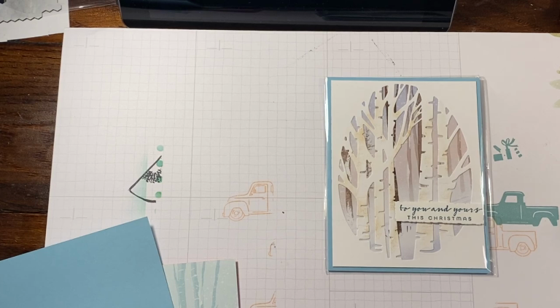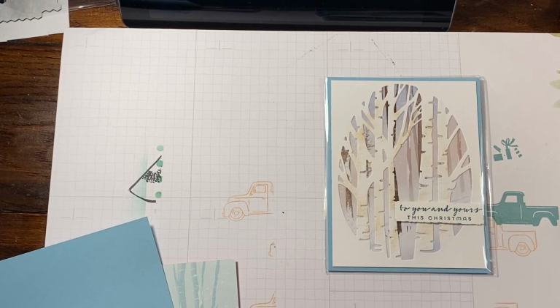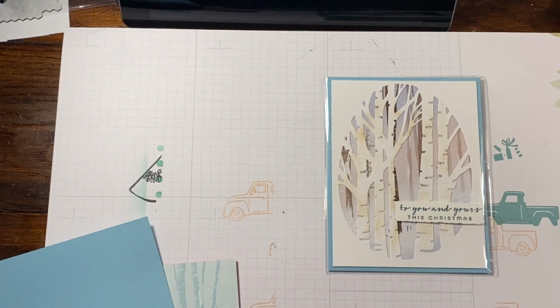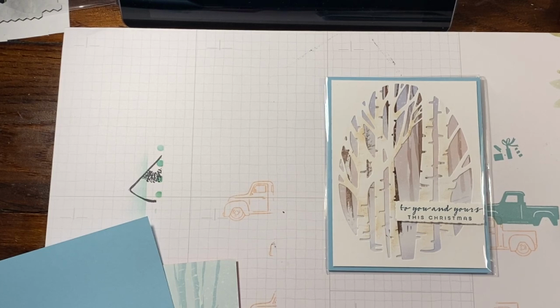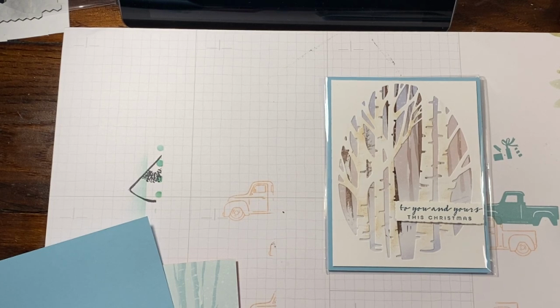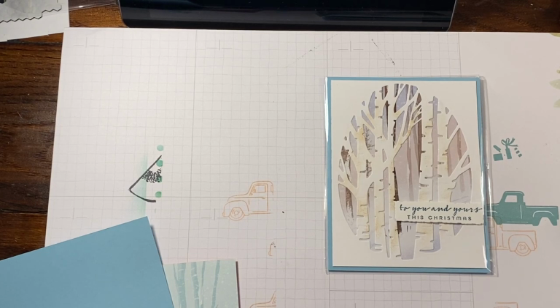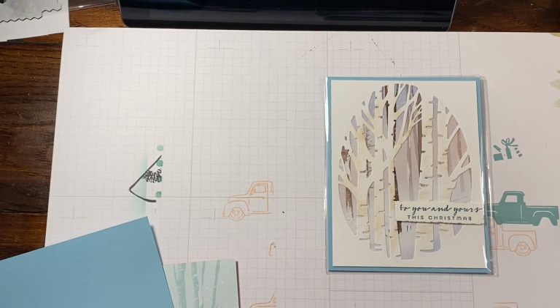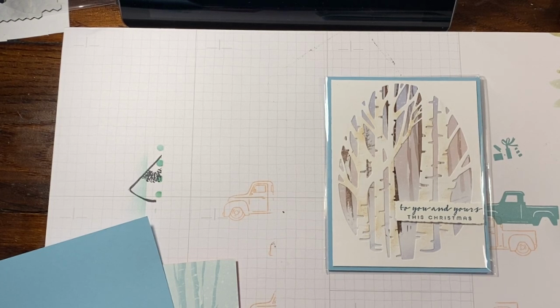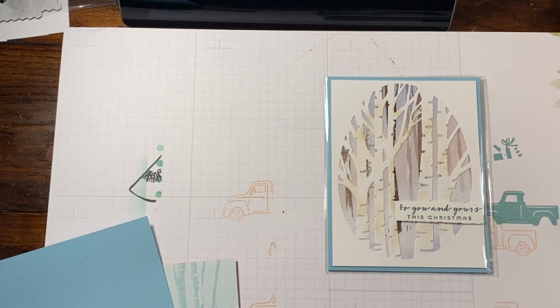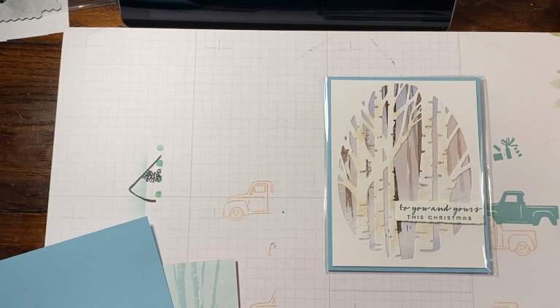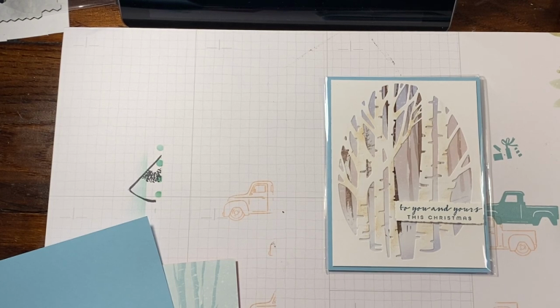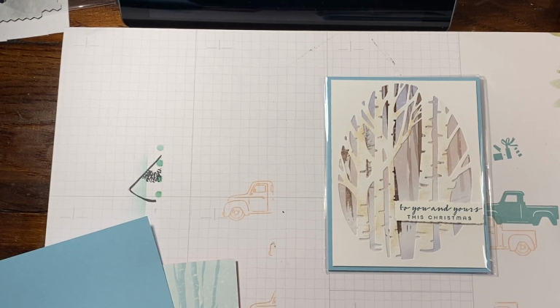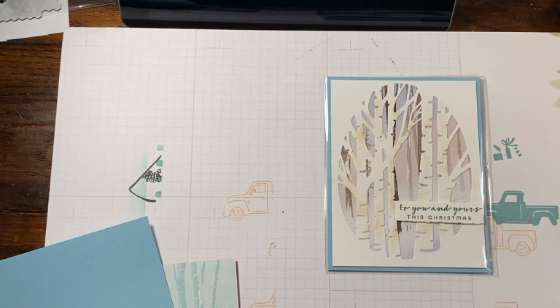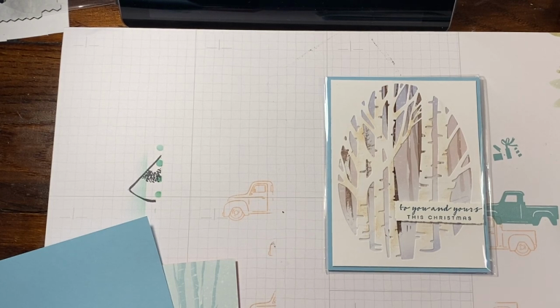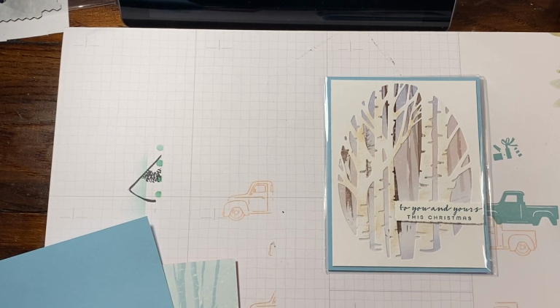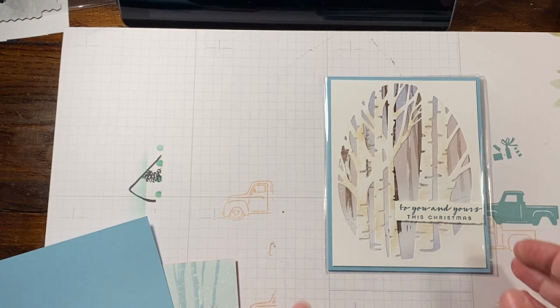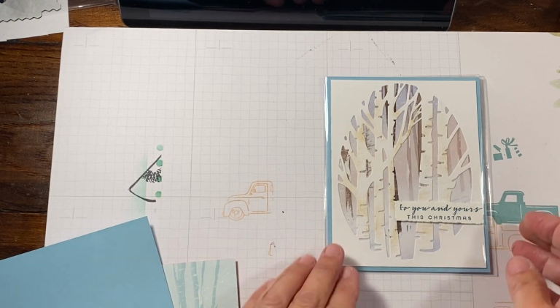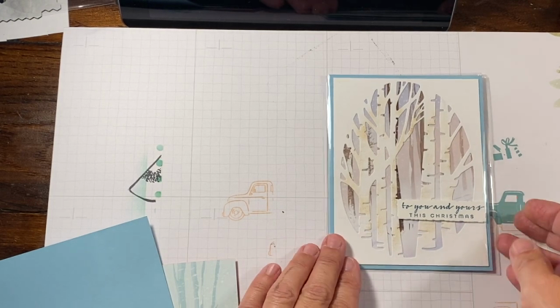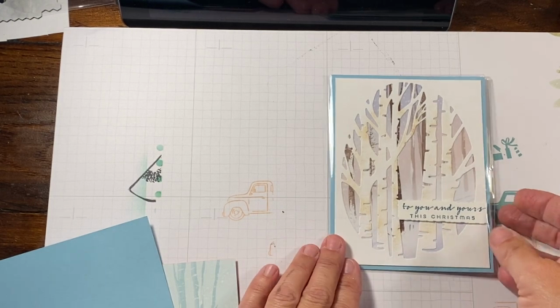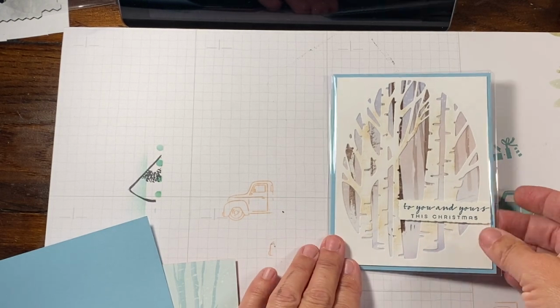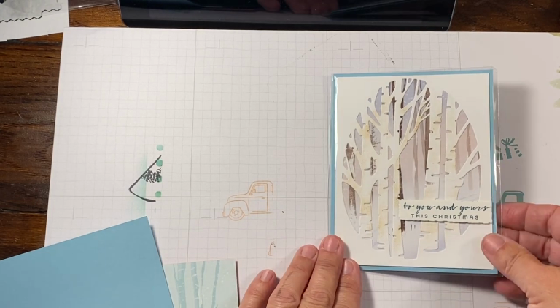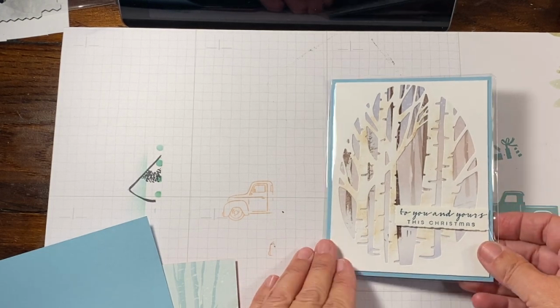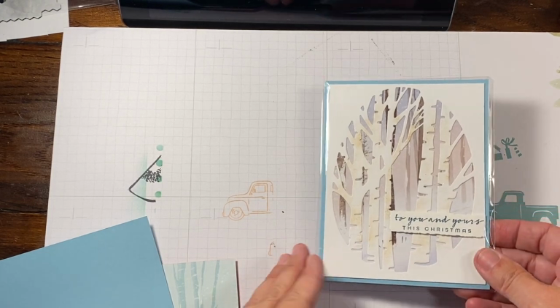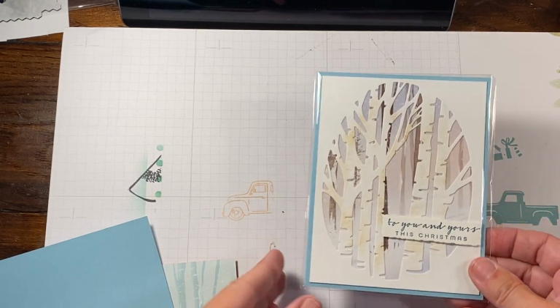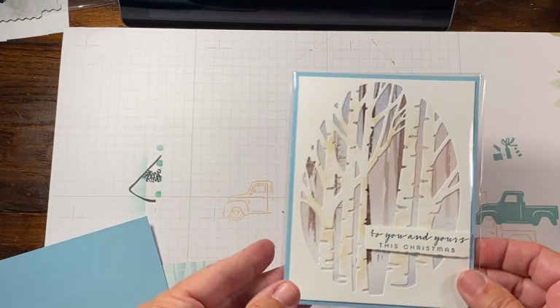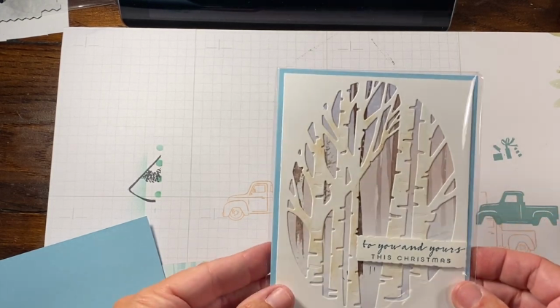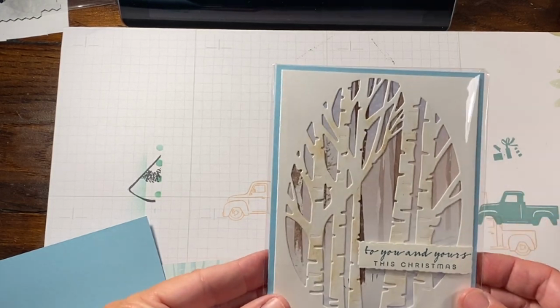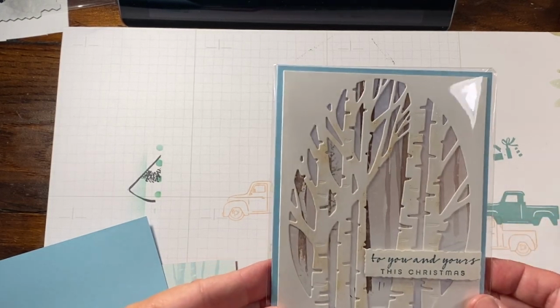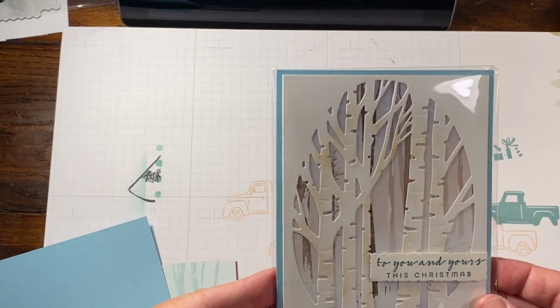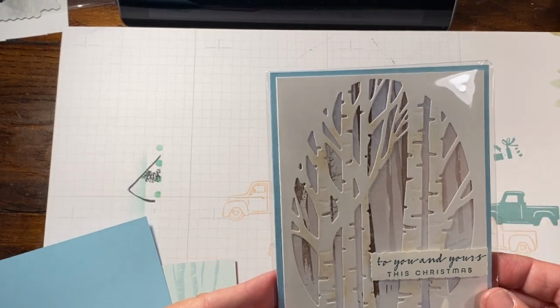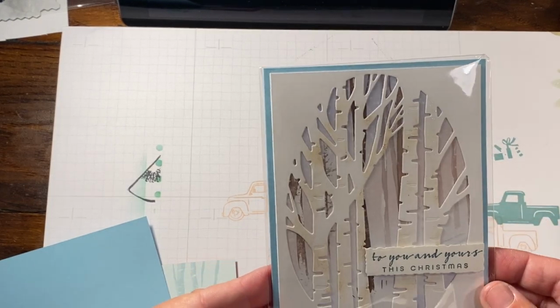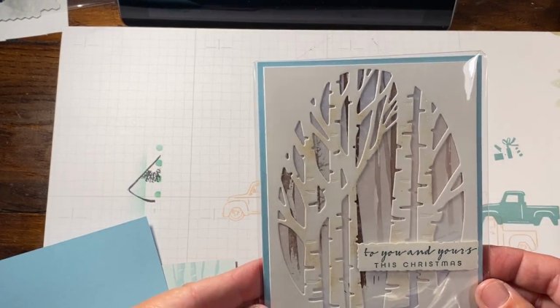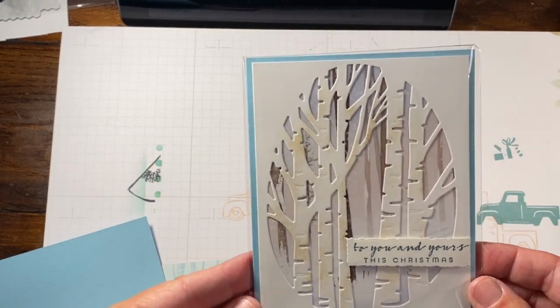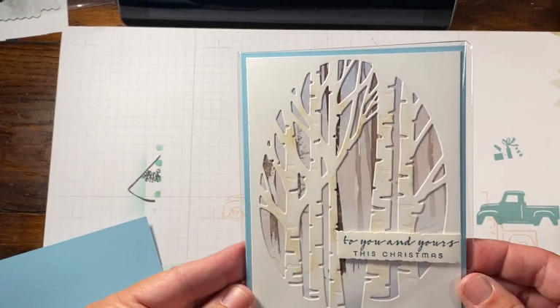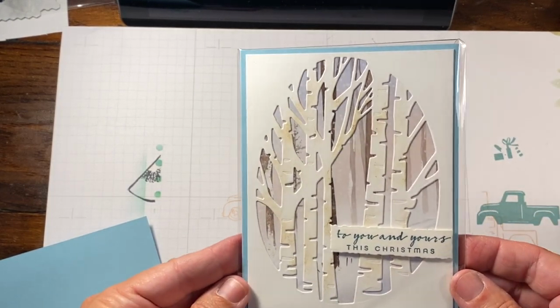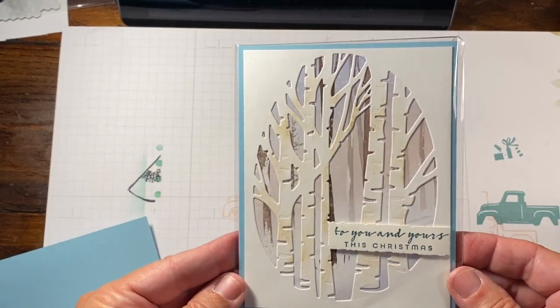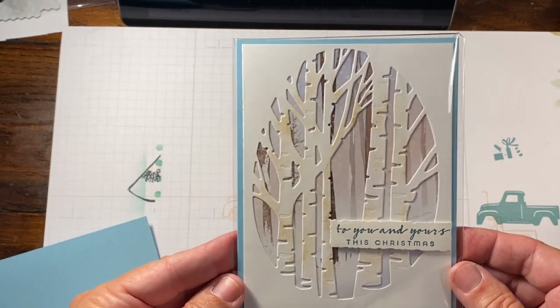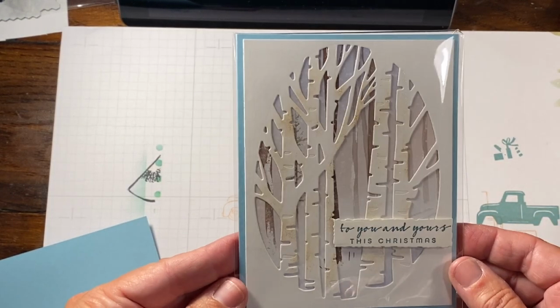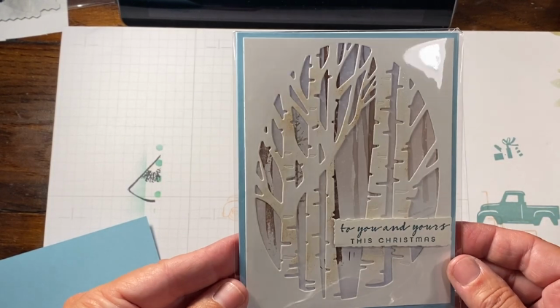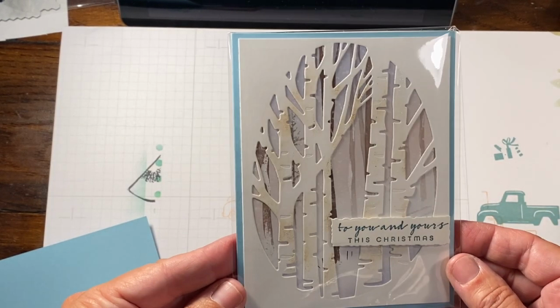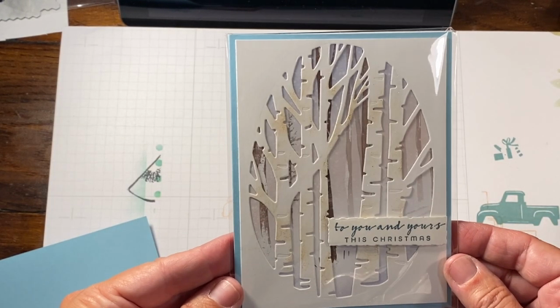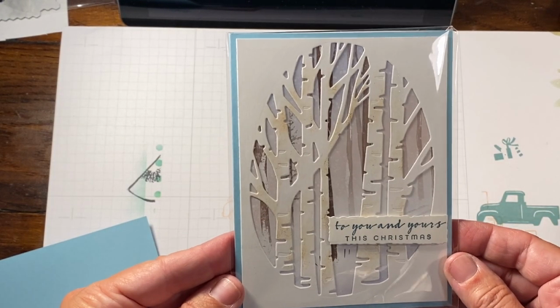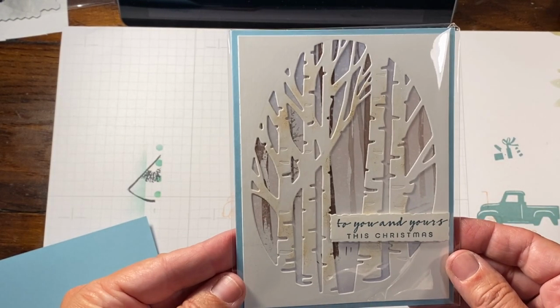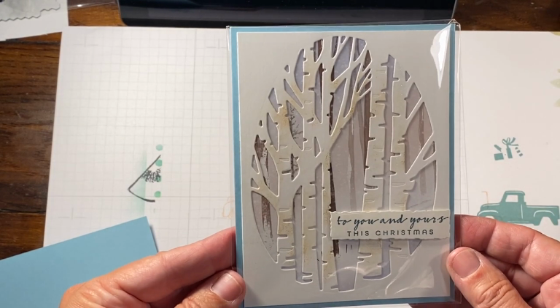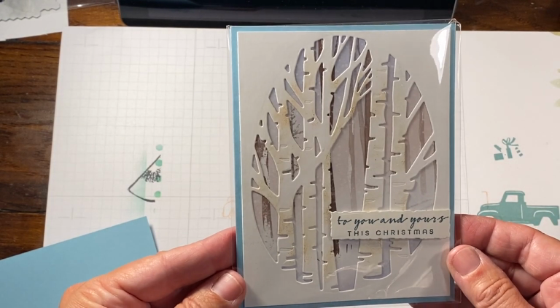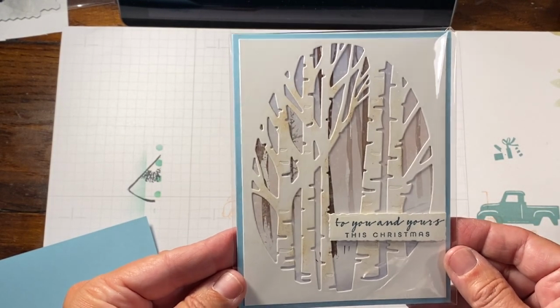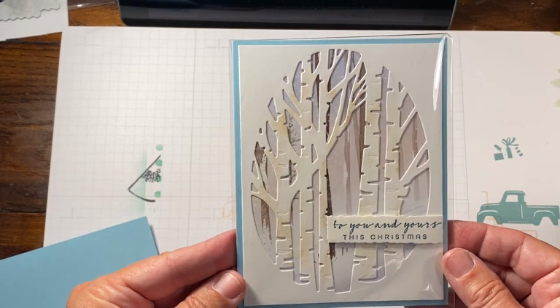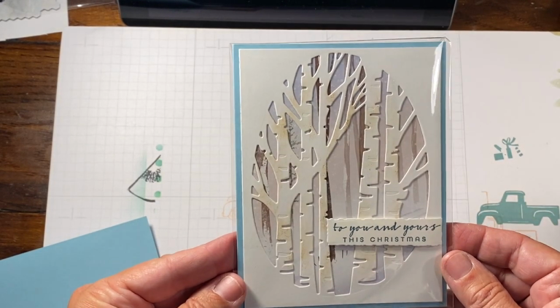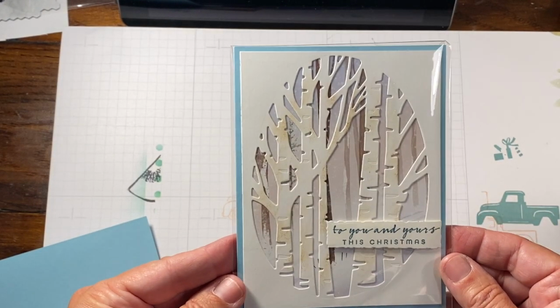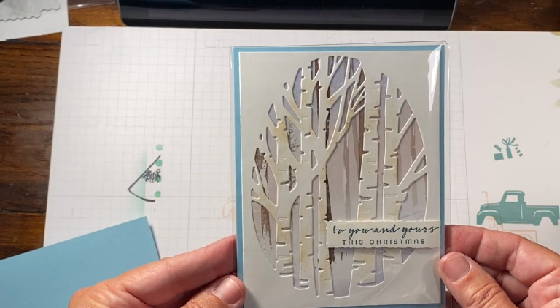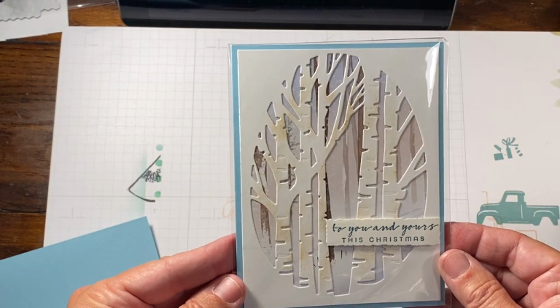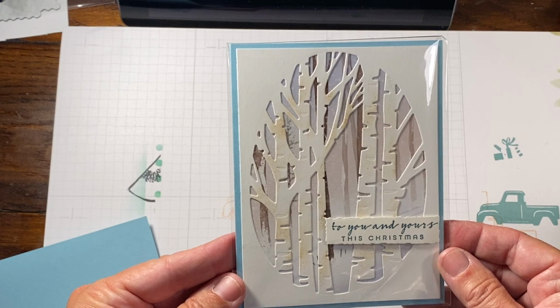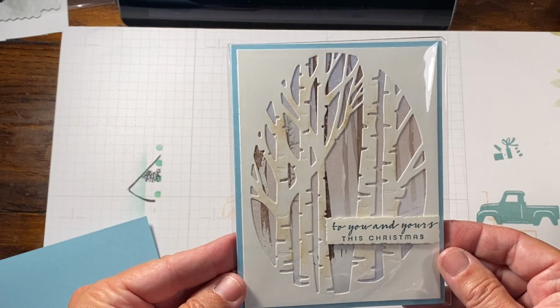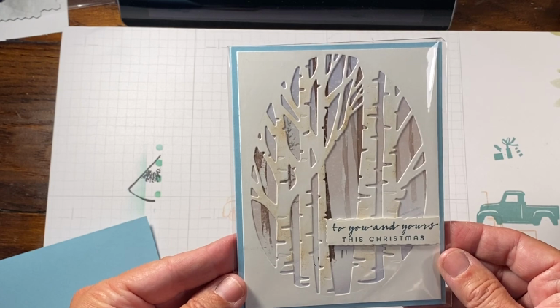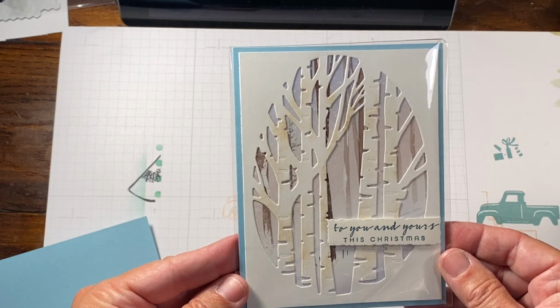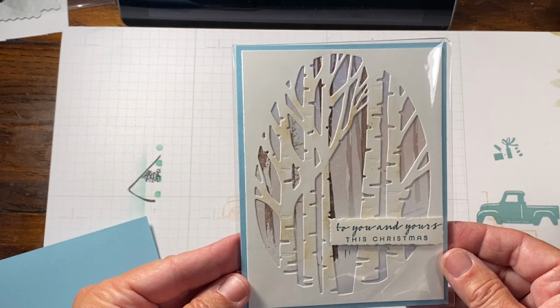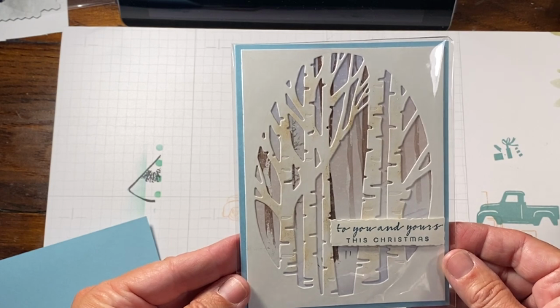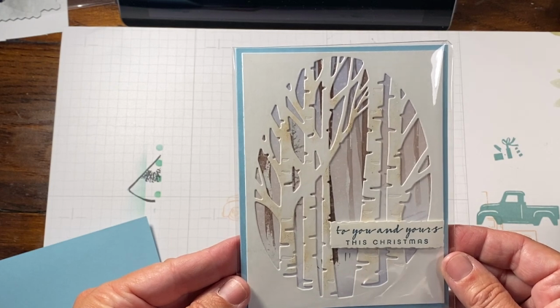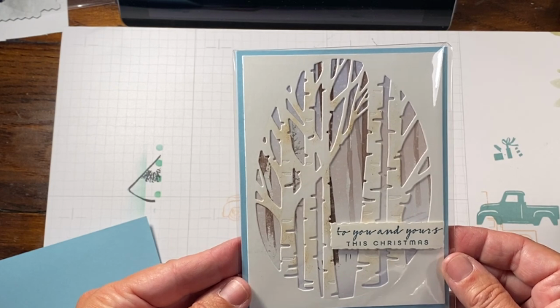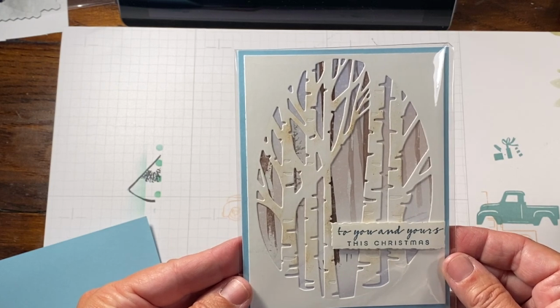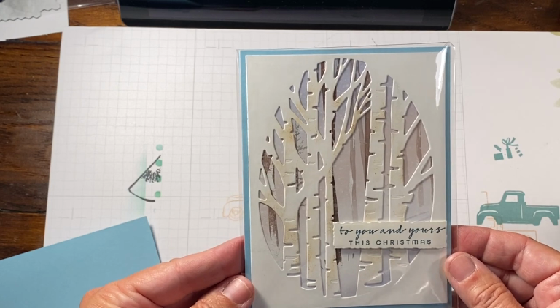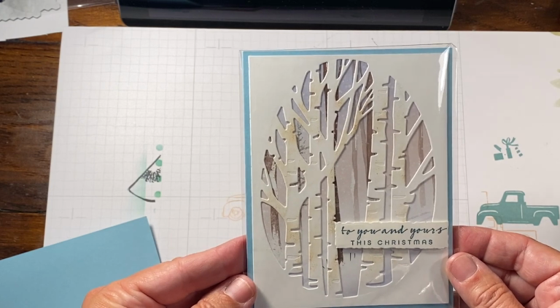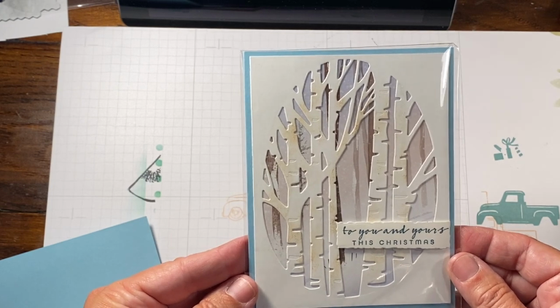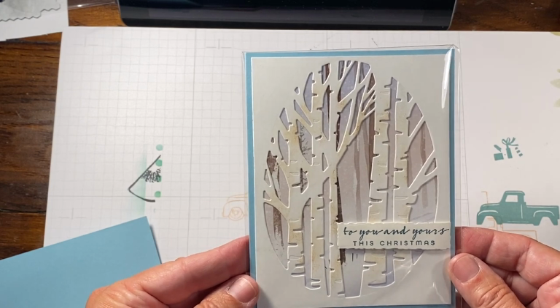Hey everyone, Rachel here from RachelTheStamper.com and today we're going to make this really, really simple card.